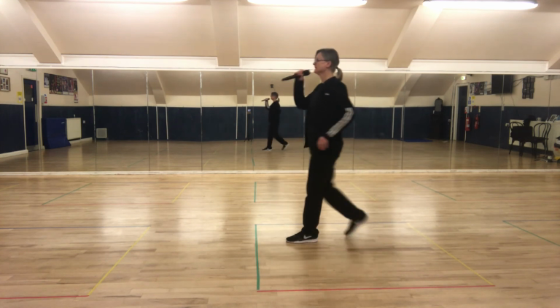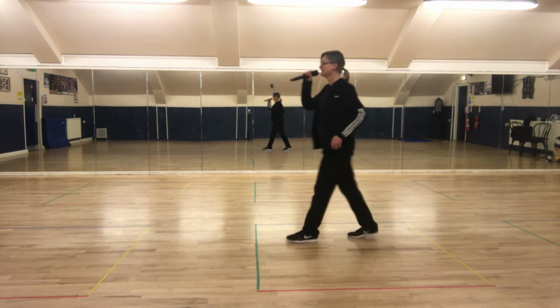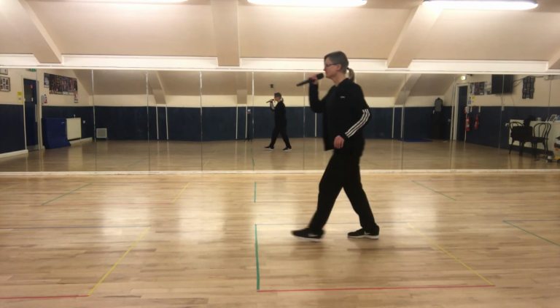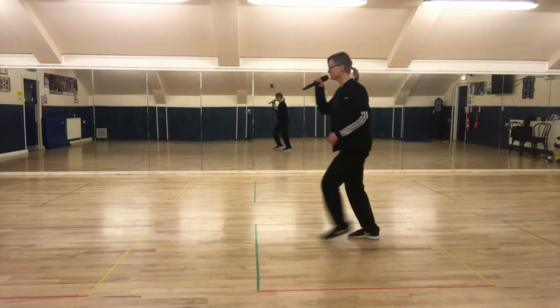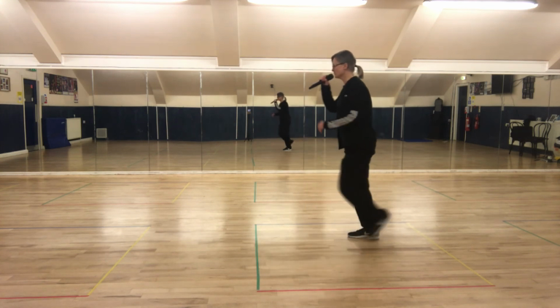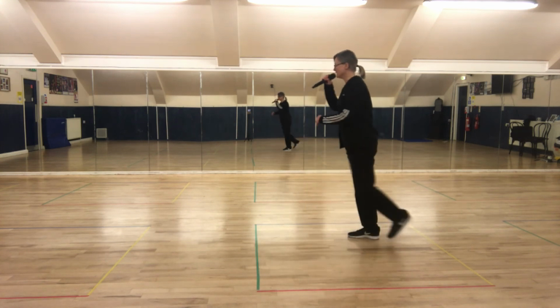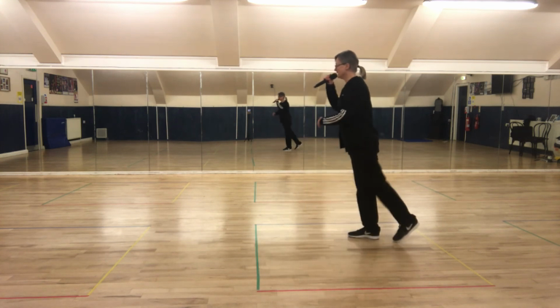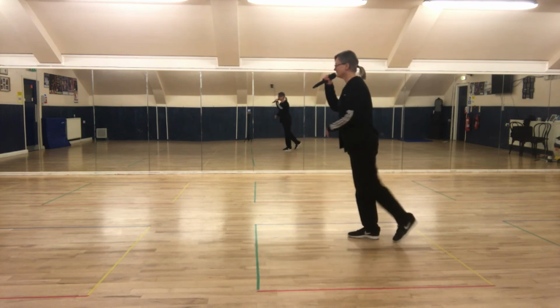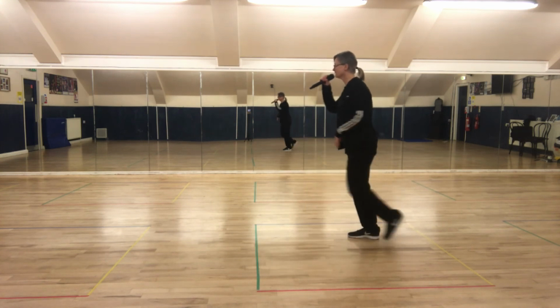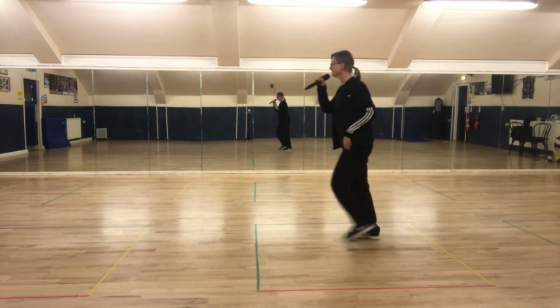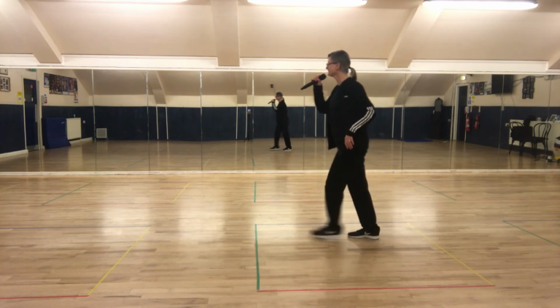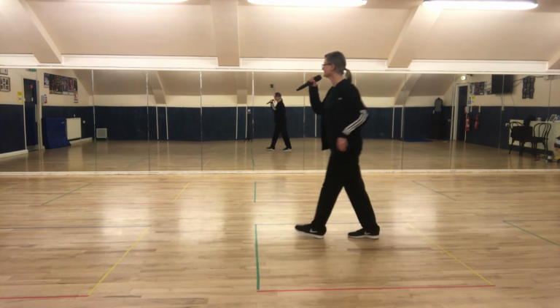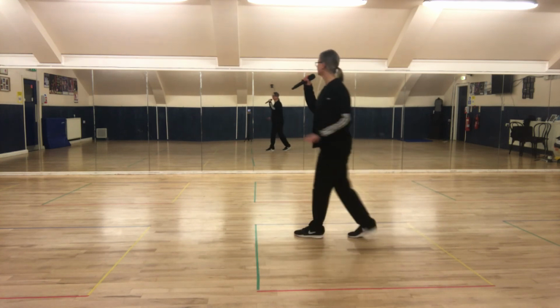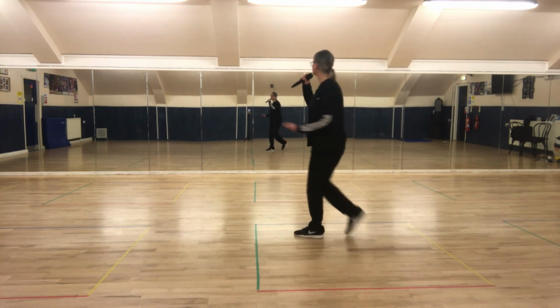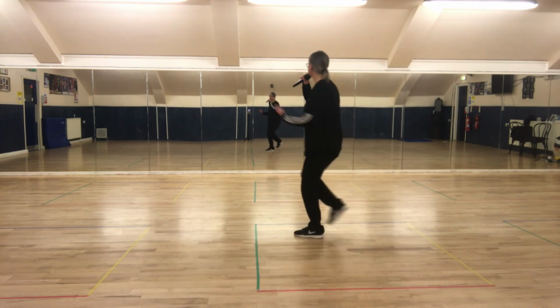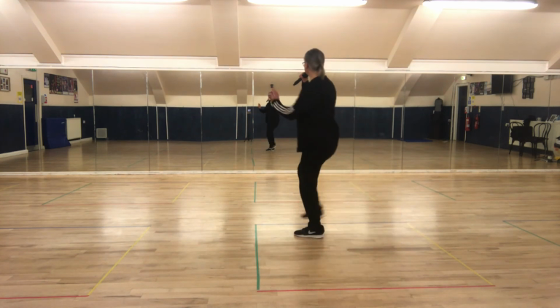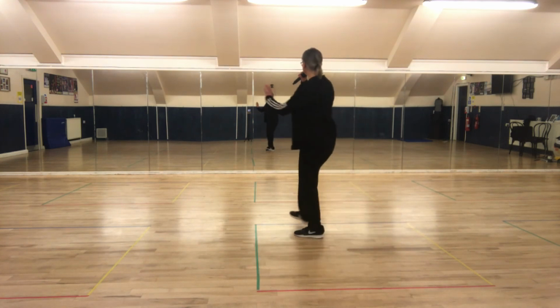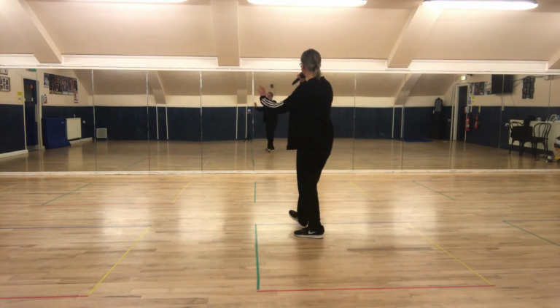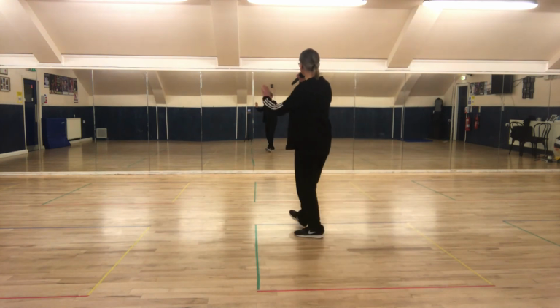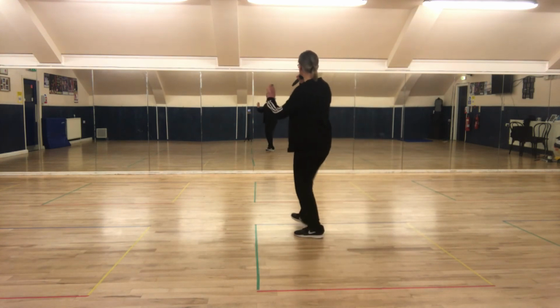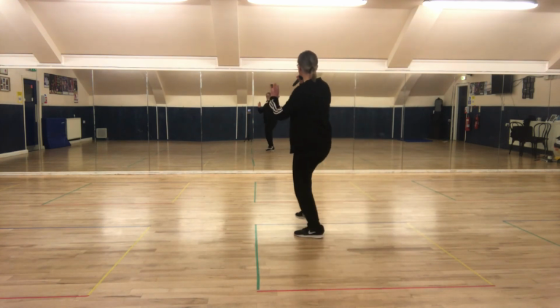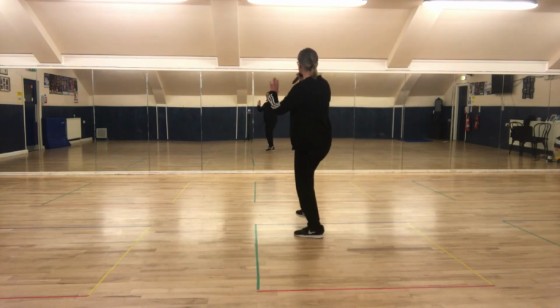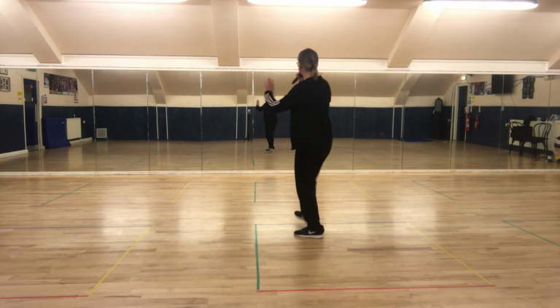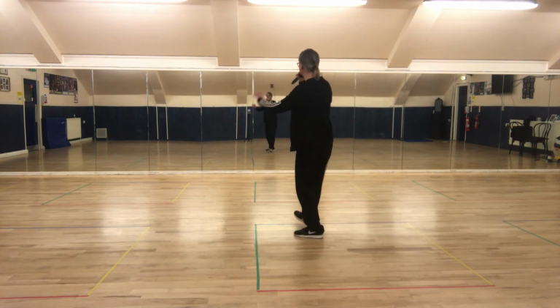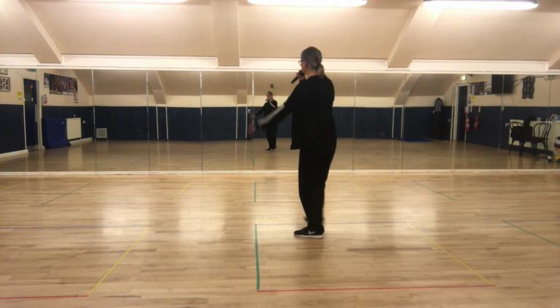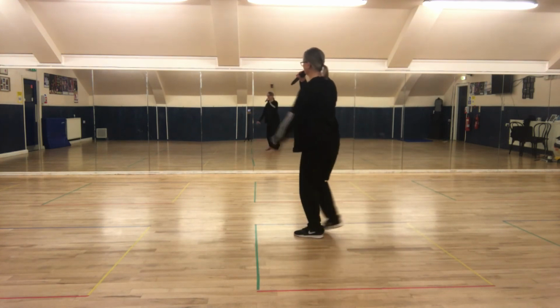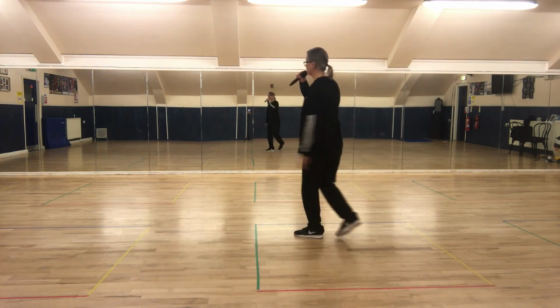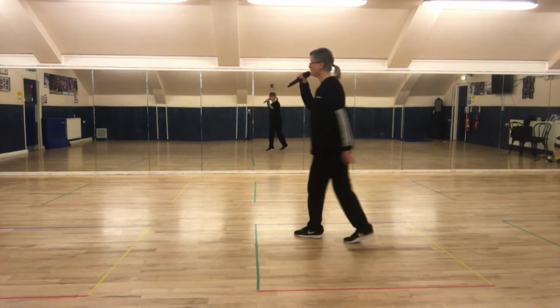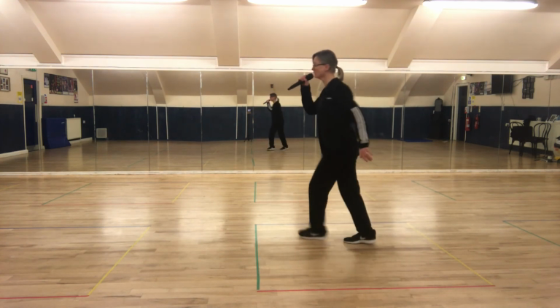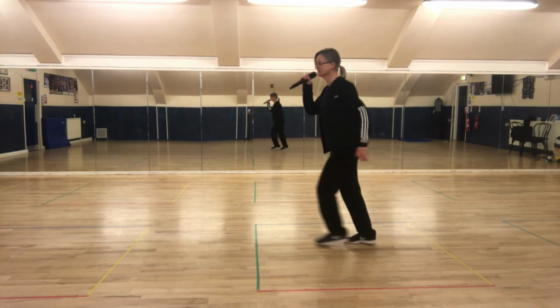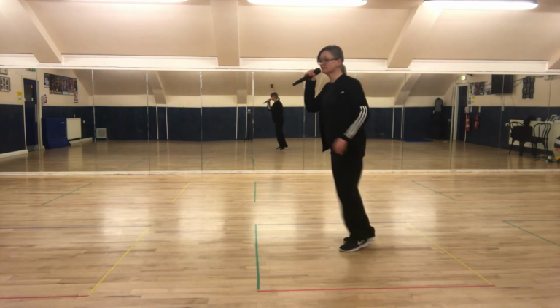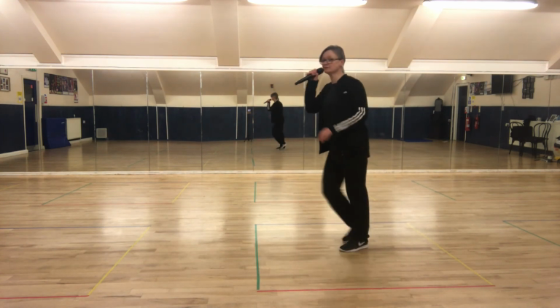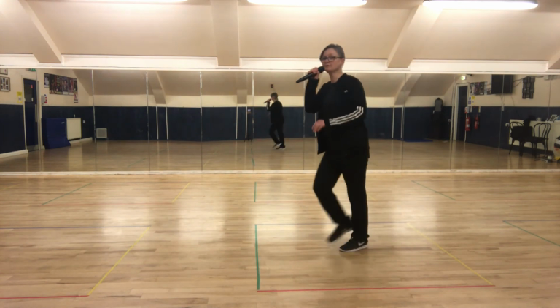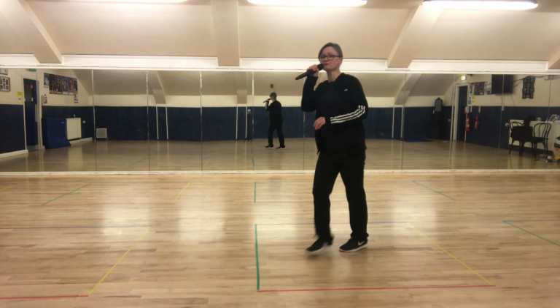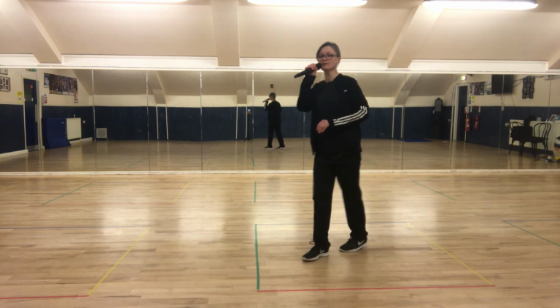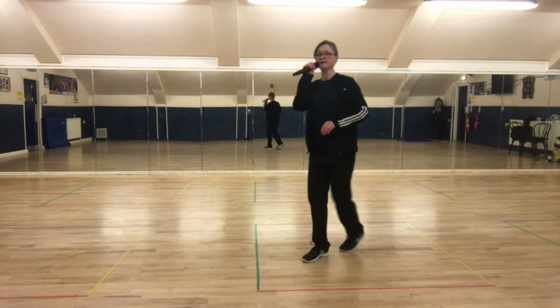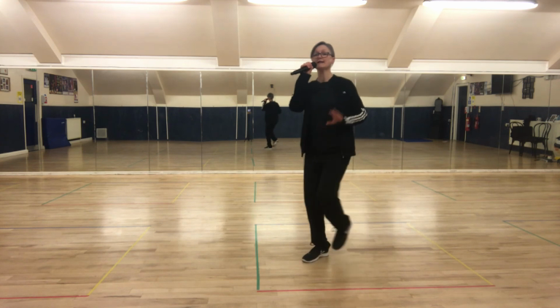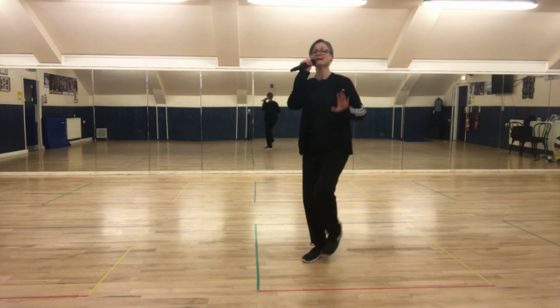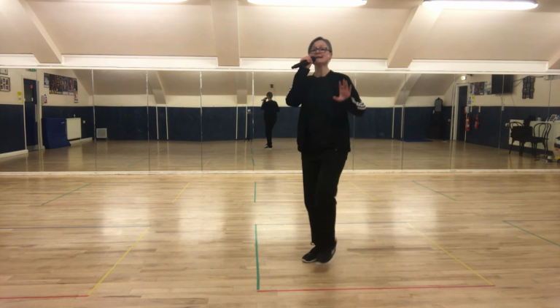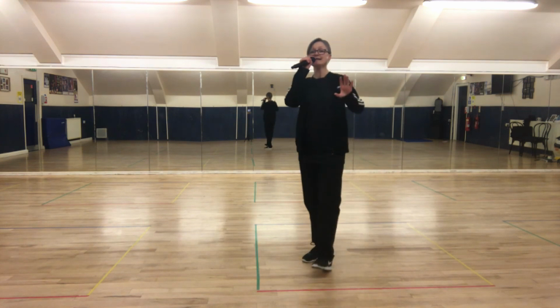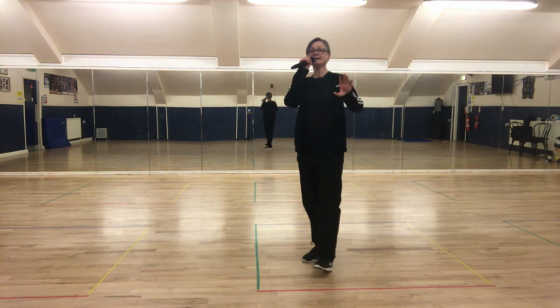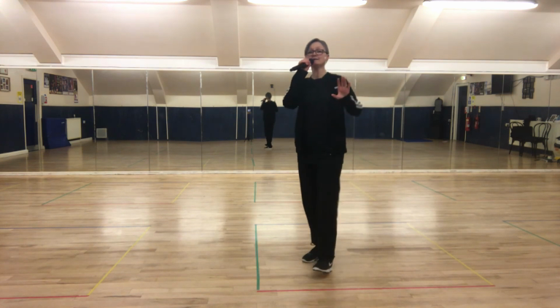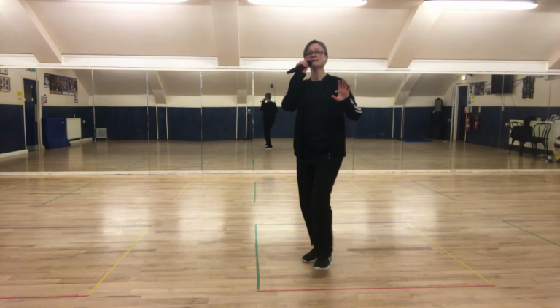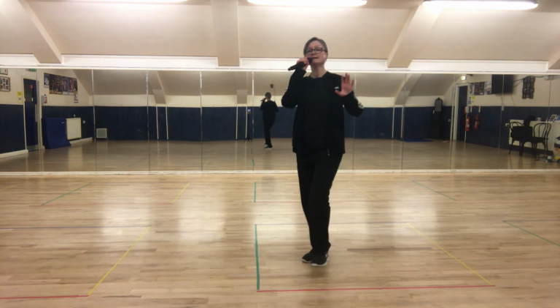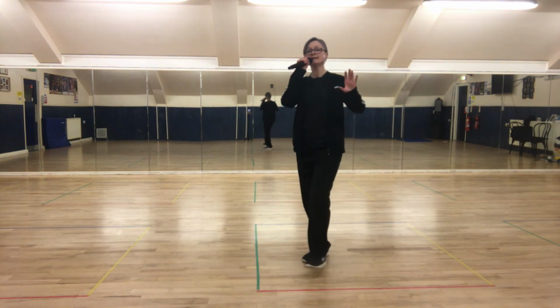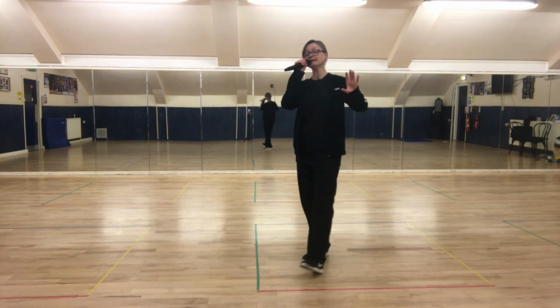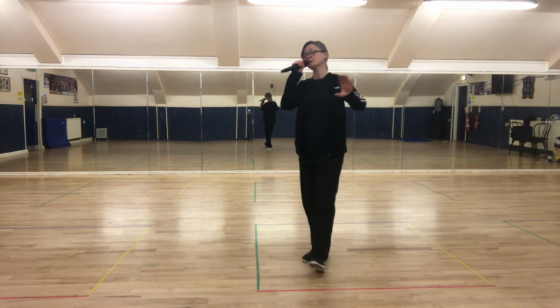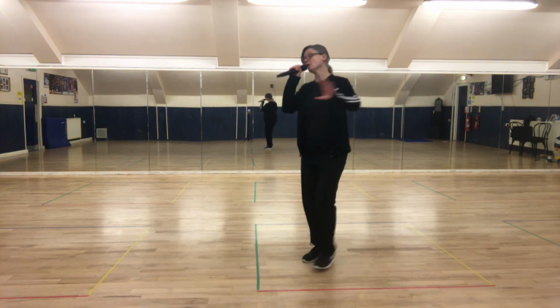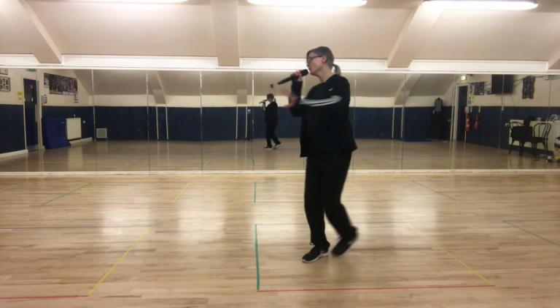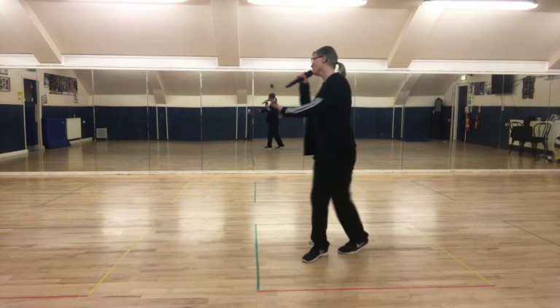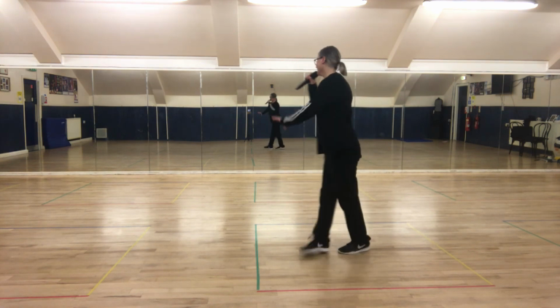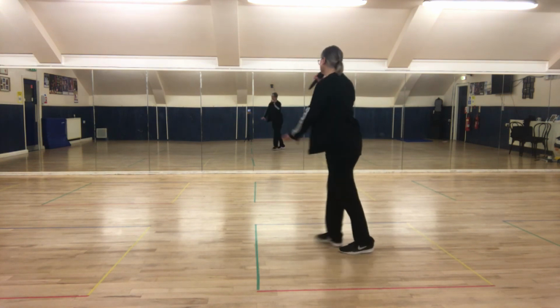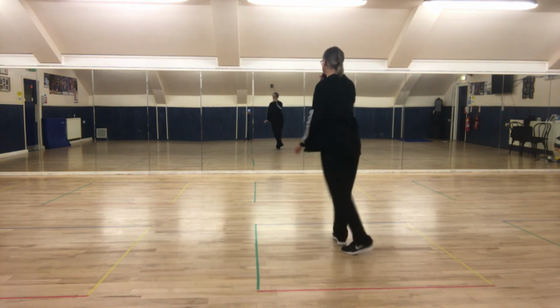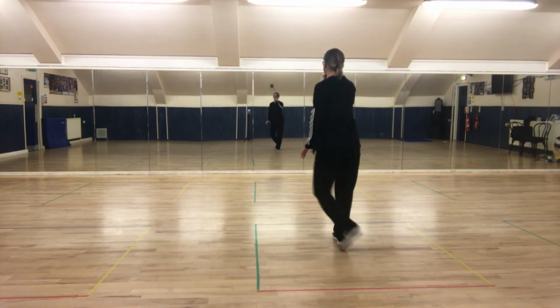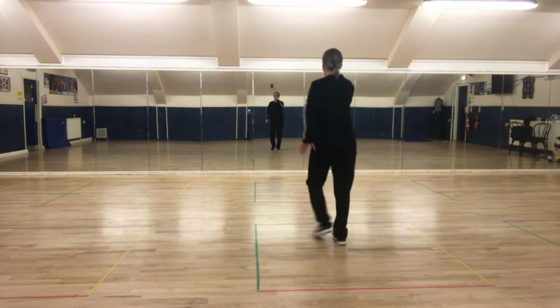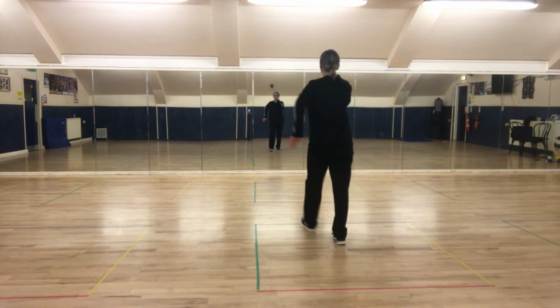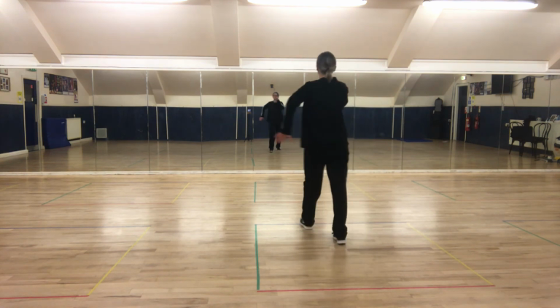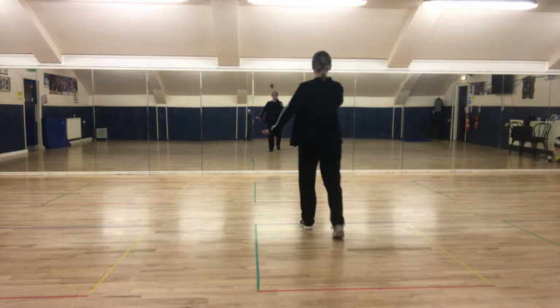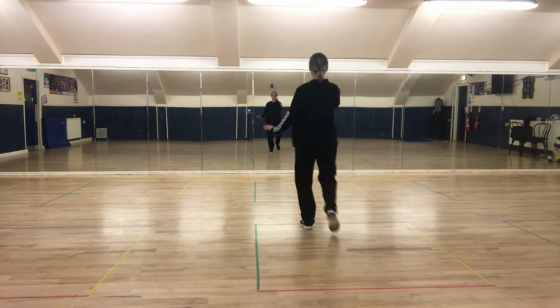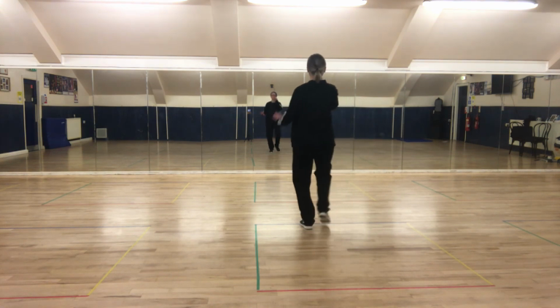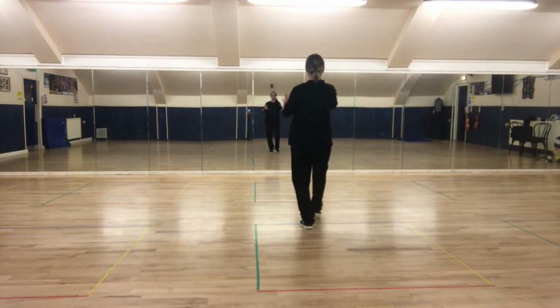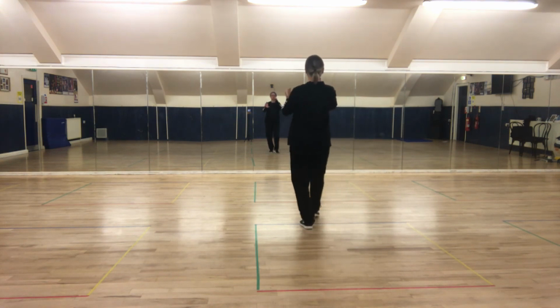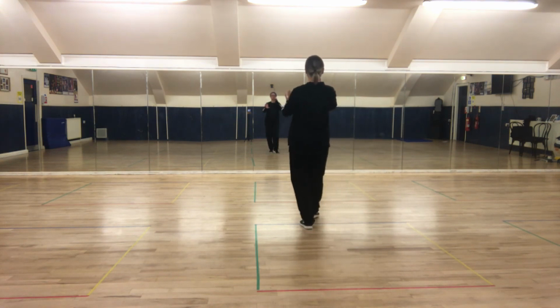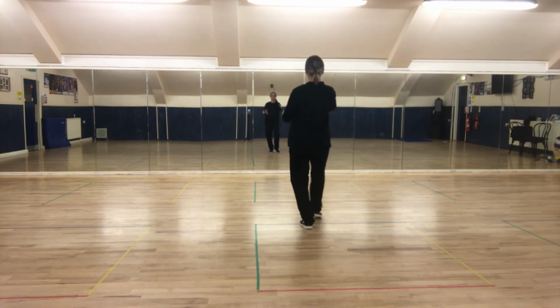Two heels: heel, heel — one, two, three. Heel, heel — one, two, three. Trial step.